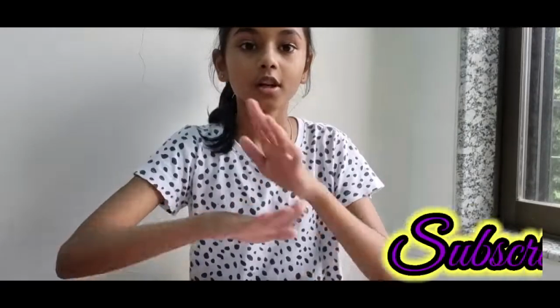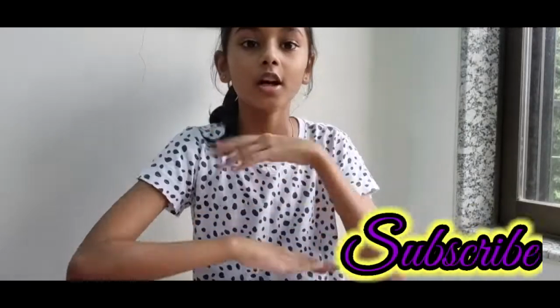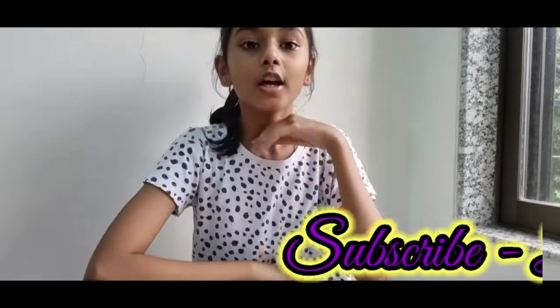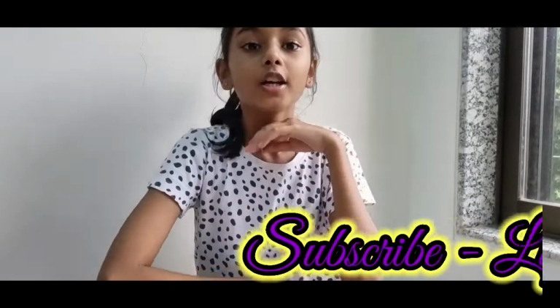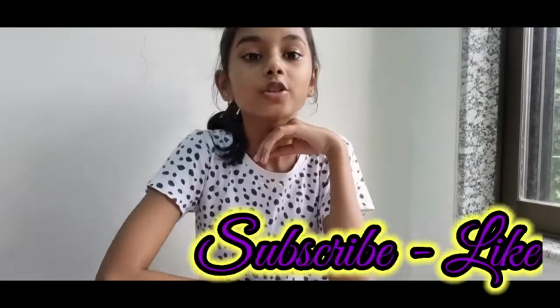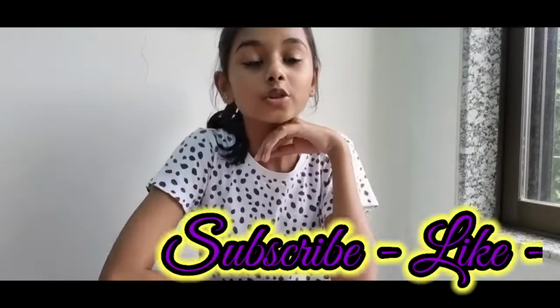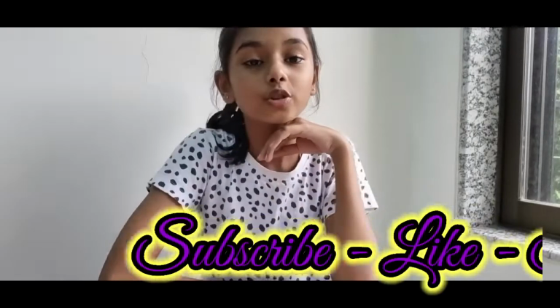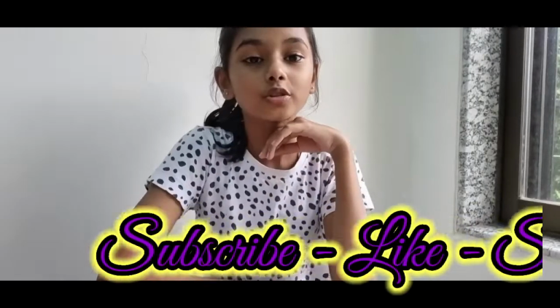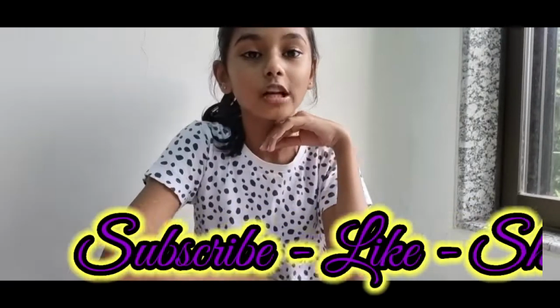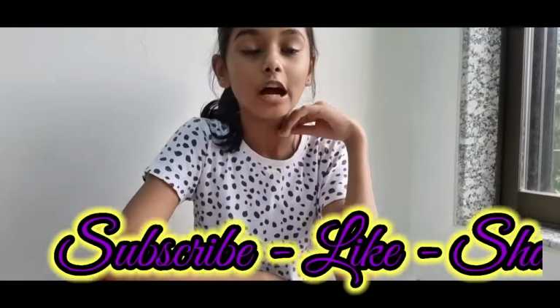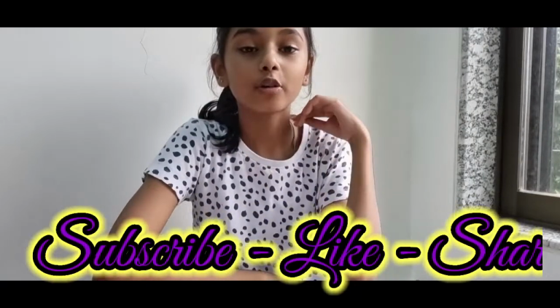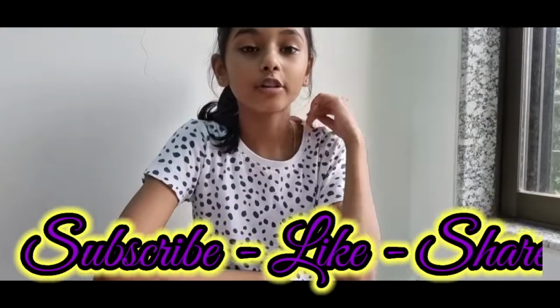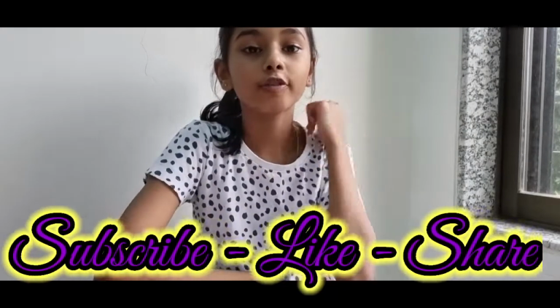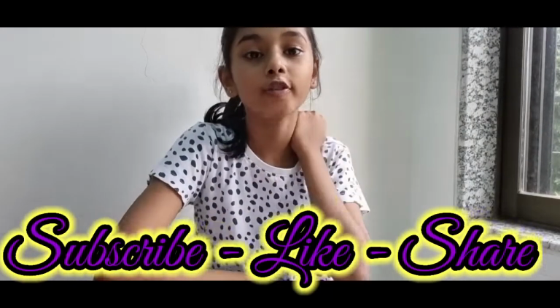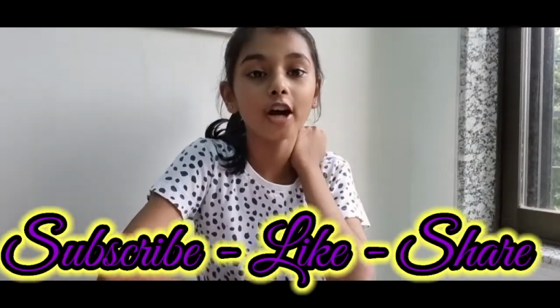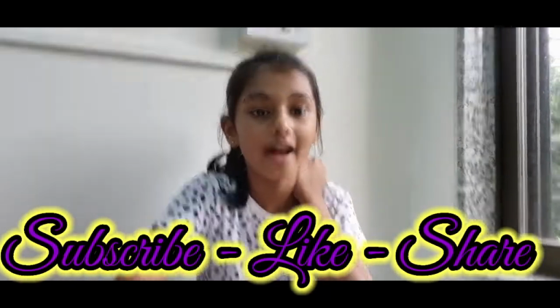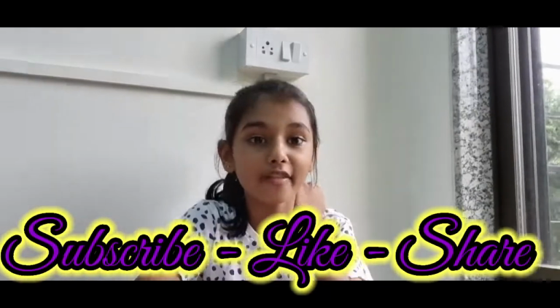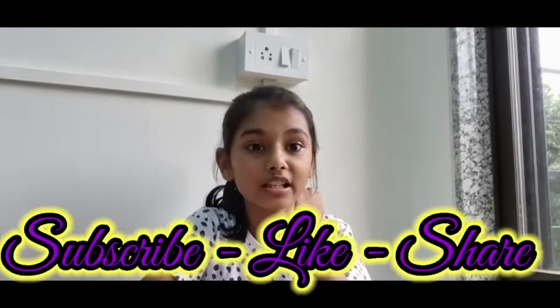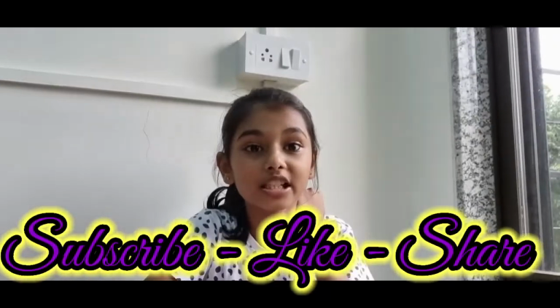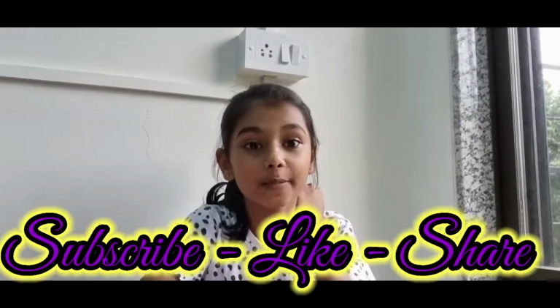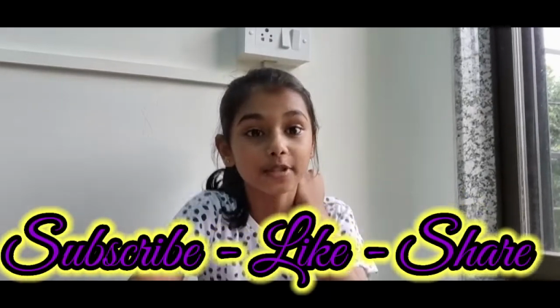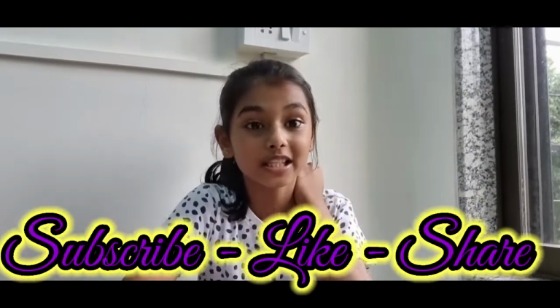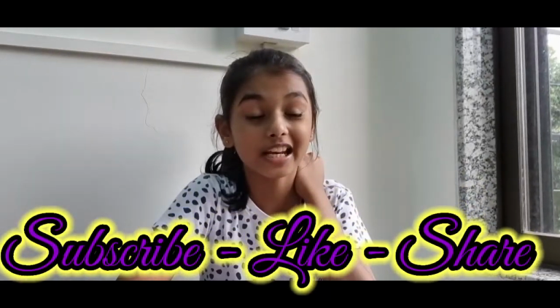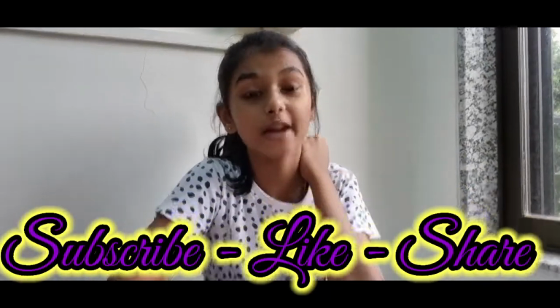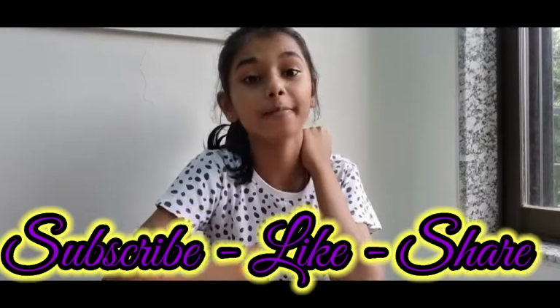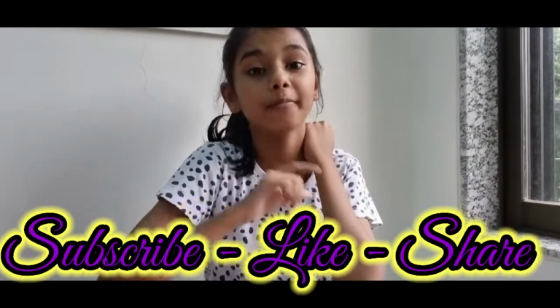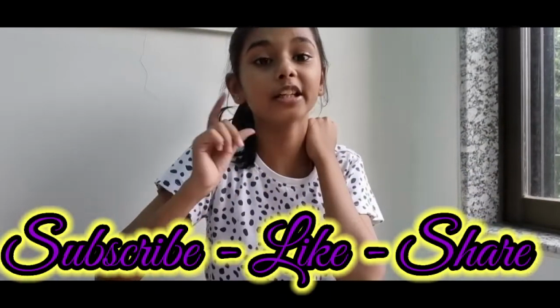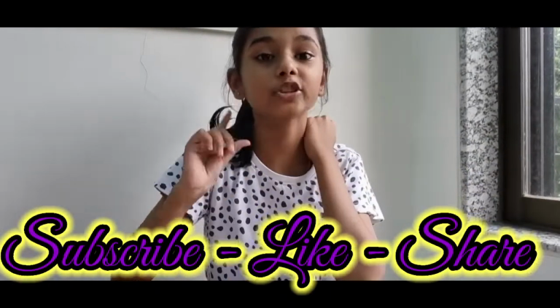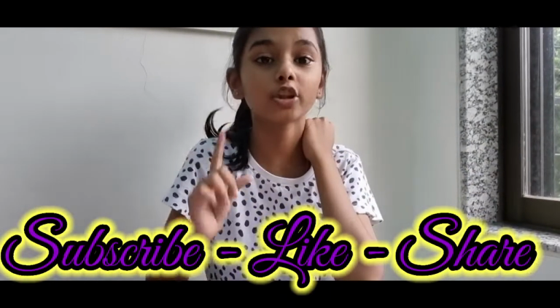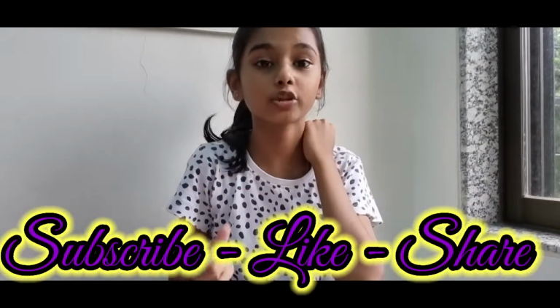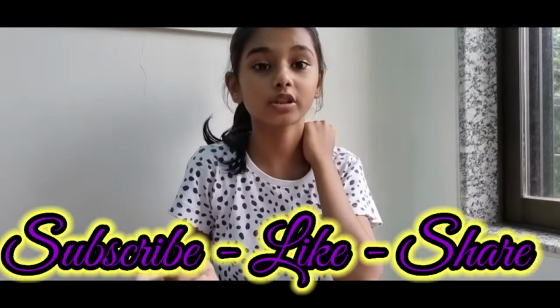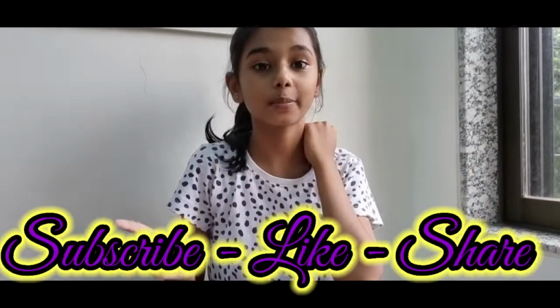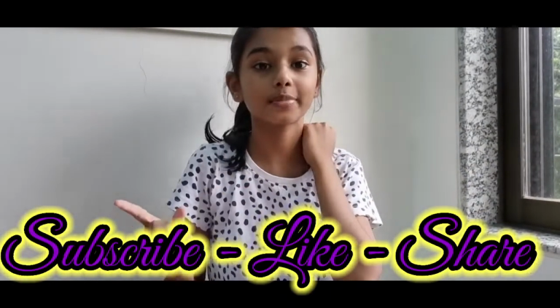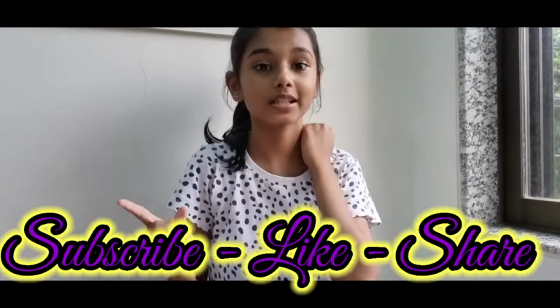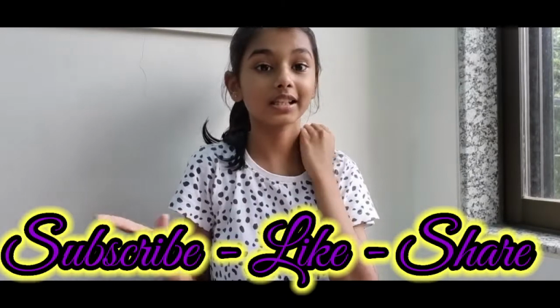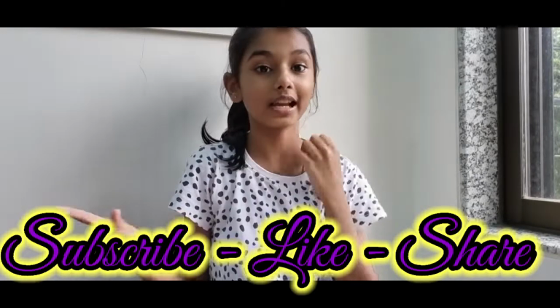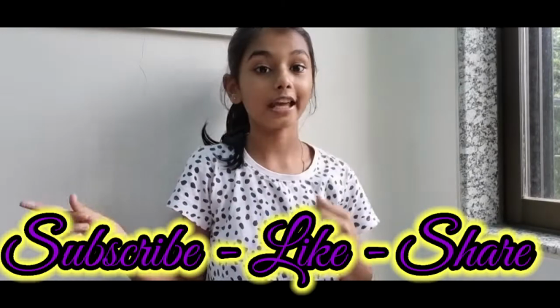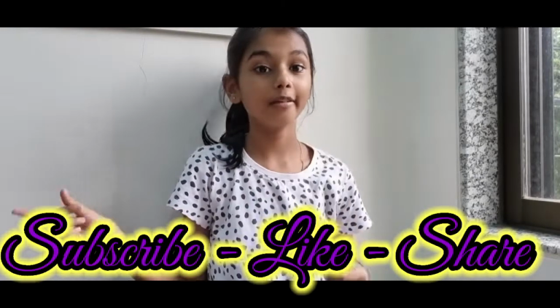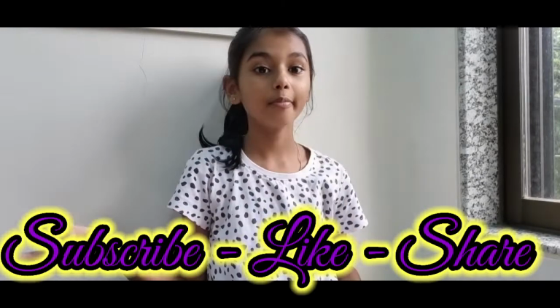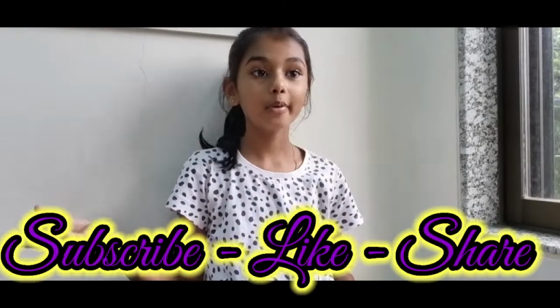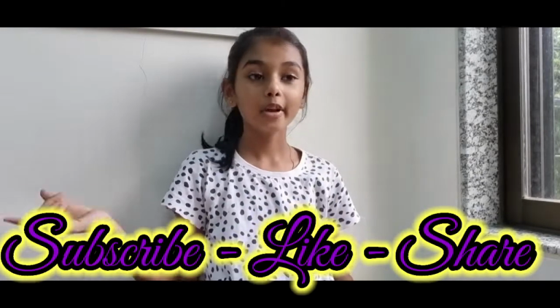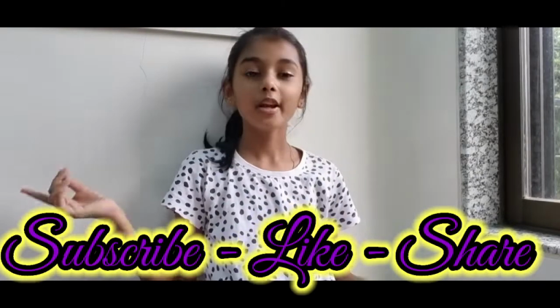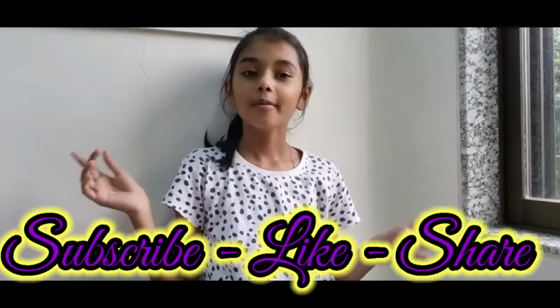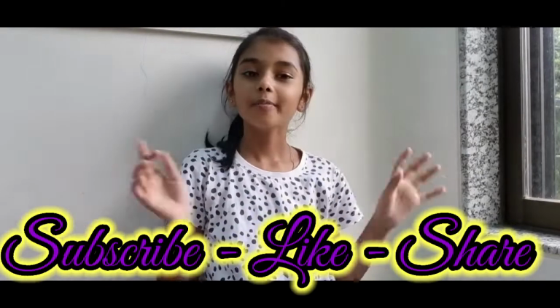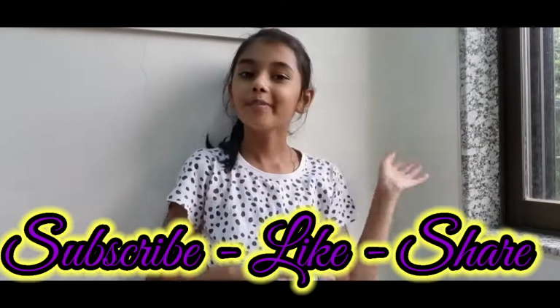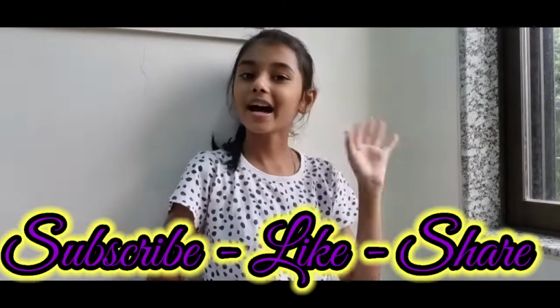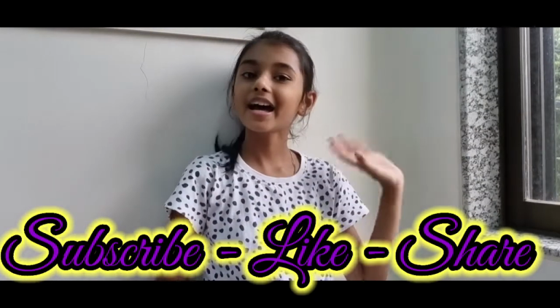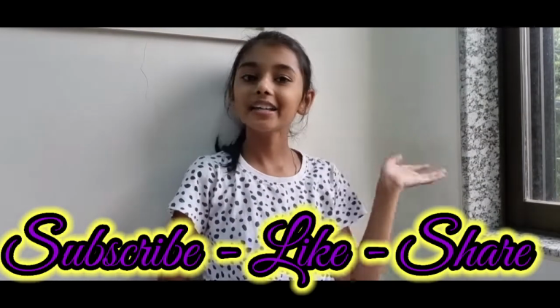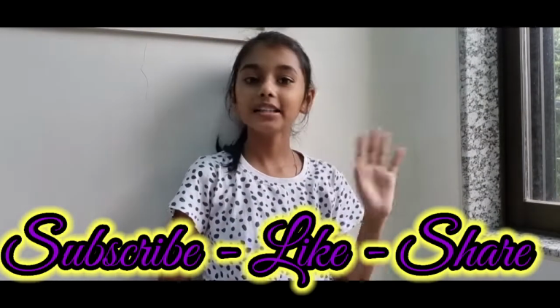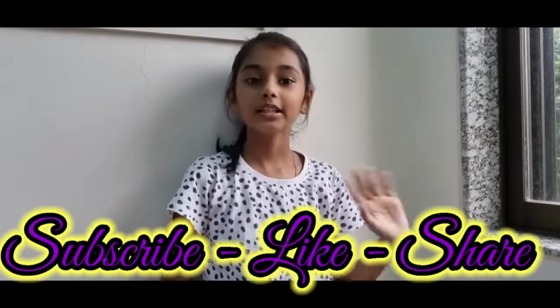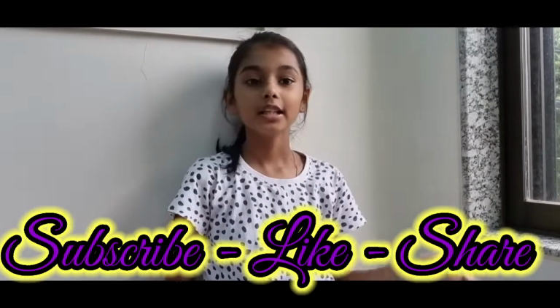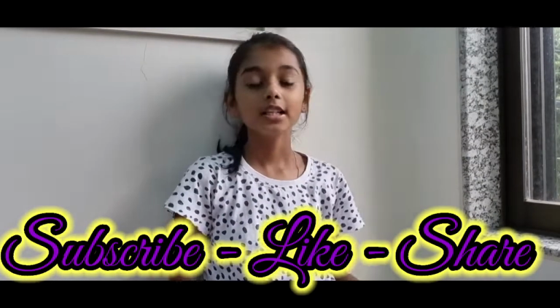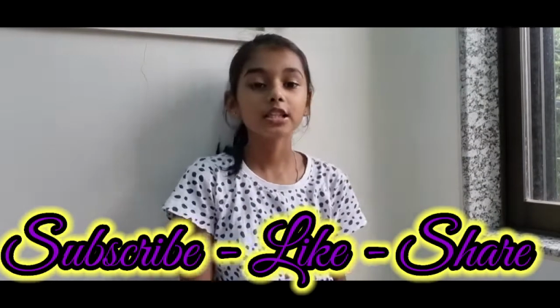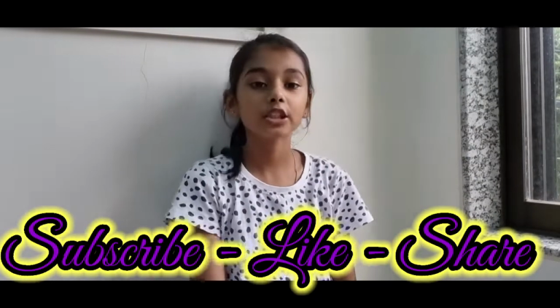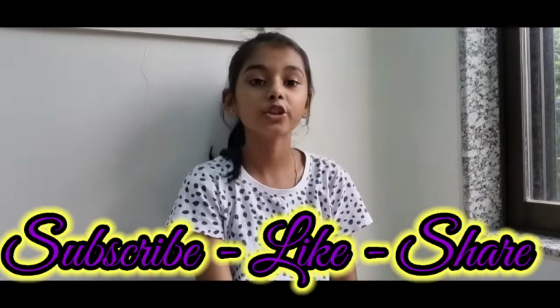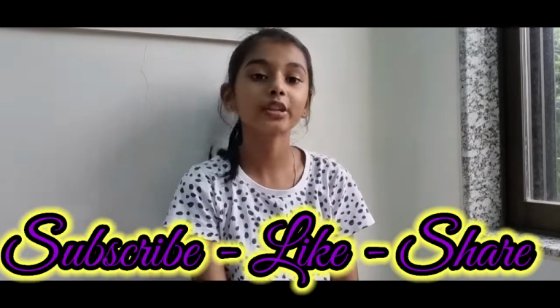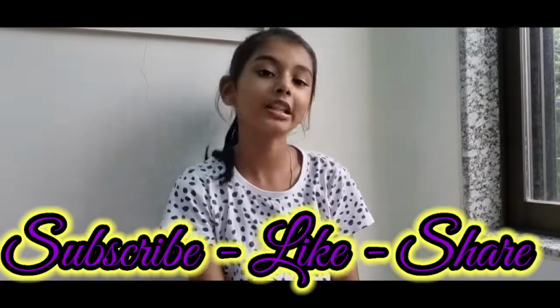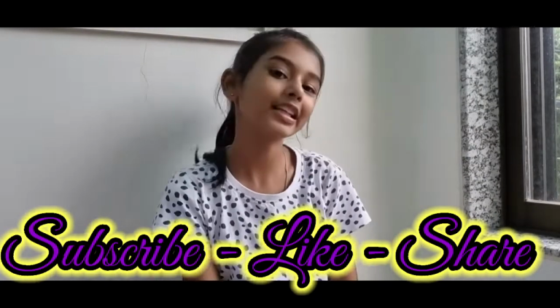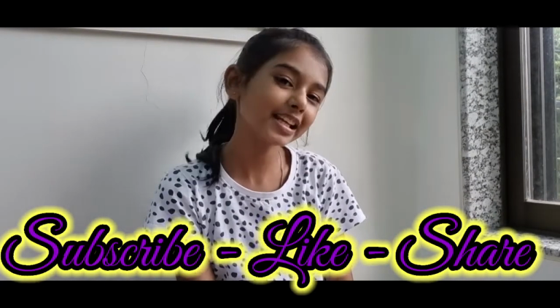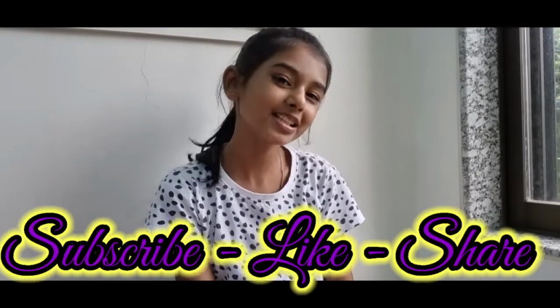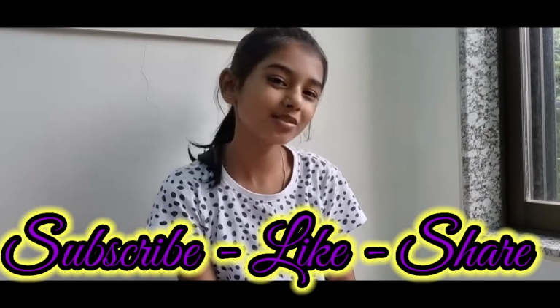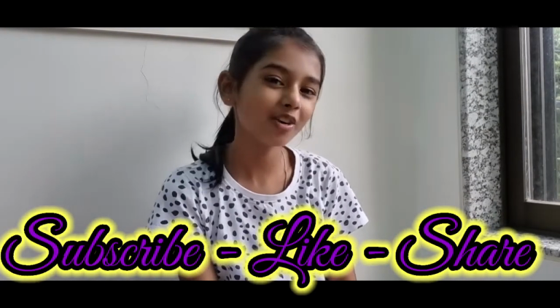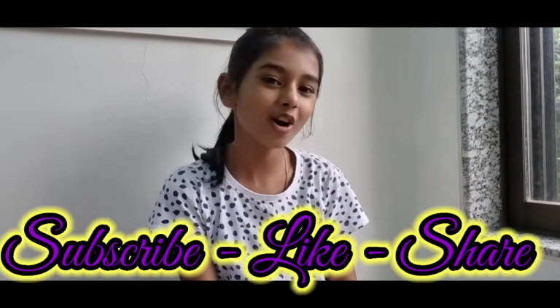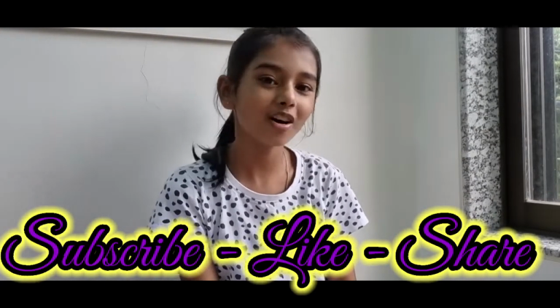If you haven't subscribed, make sure to subscribe. Bye, see you in the next vlog.